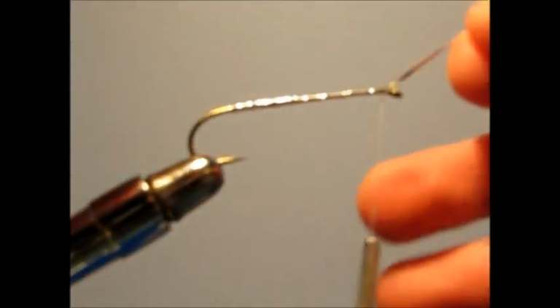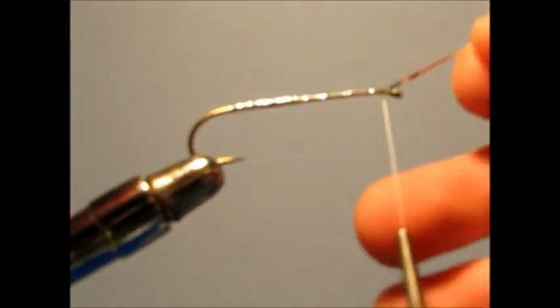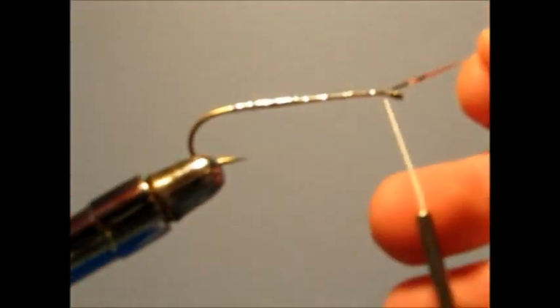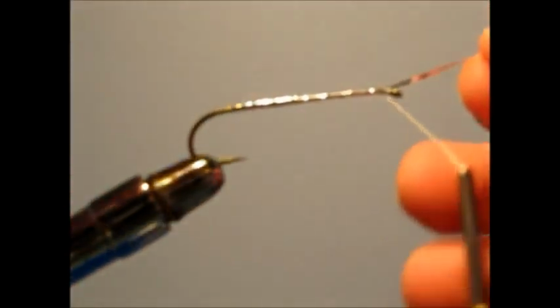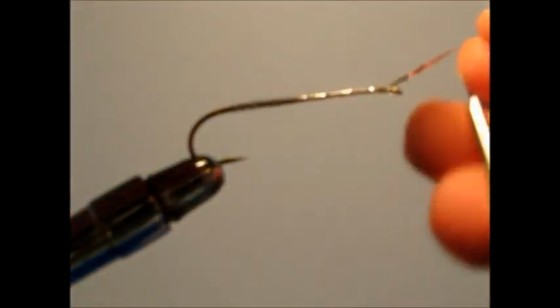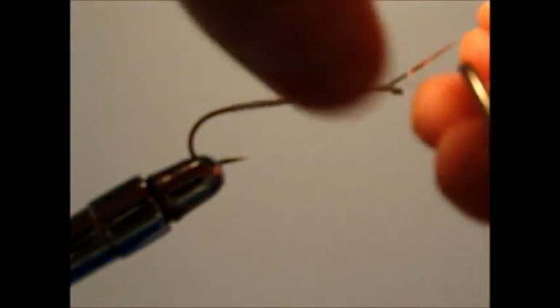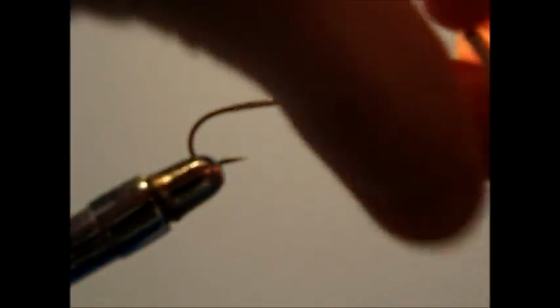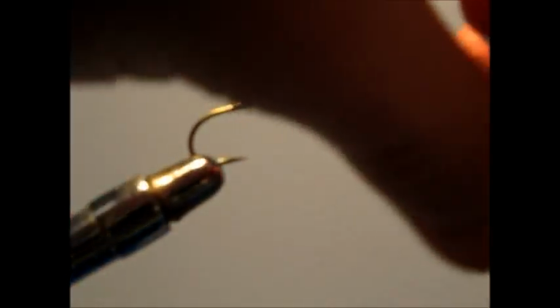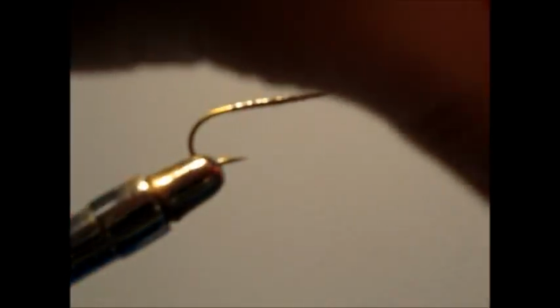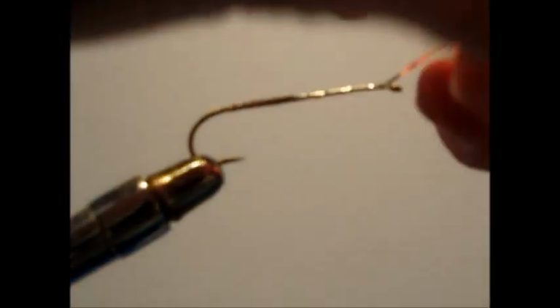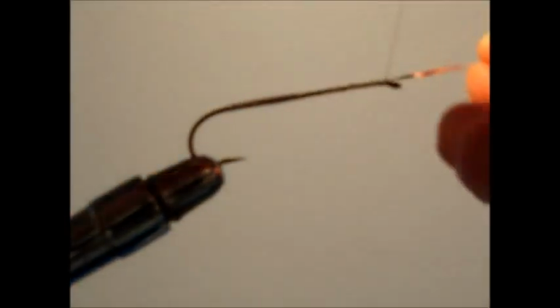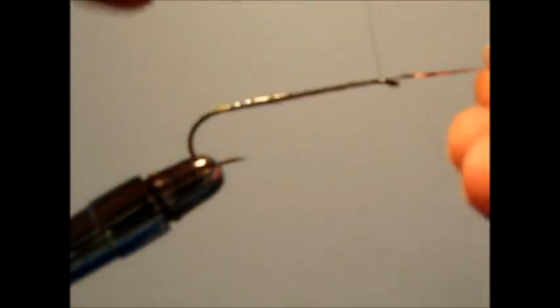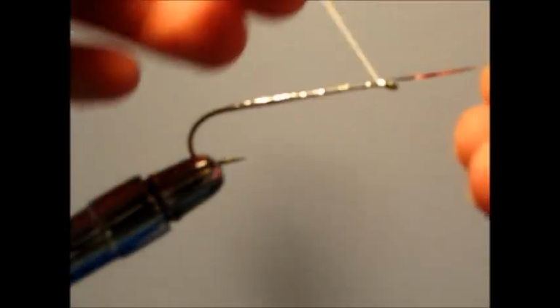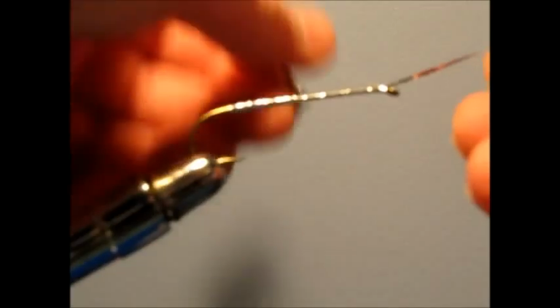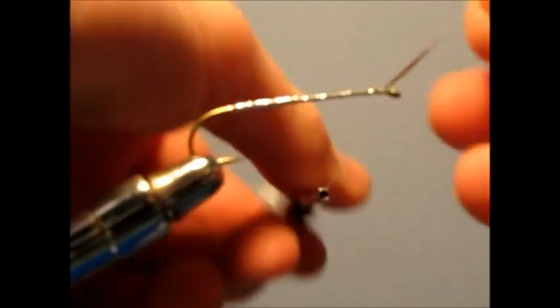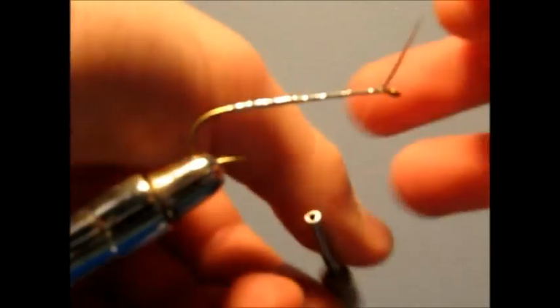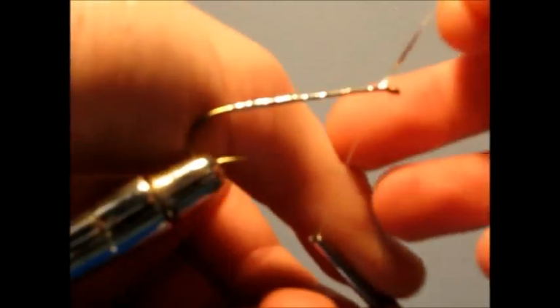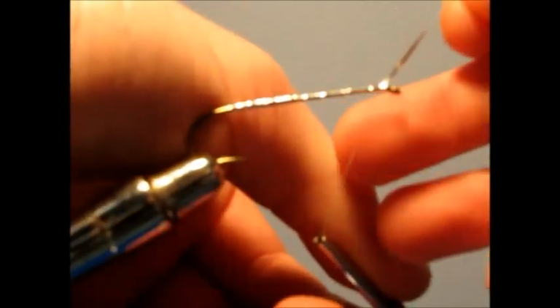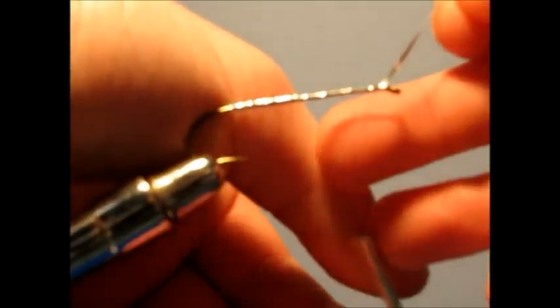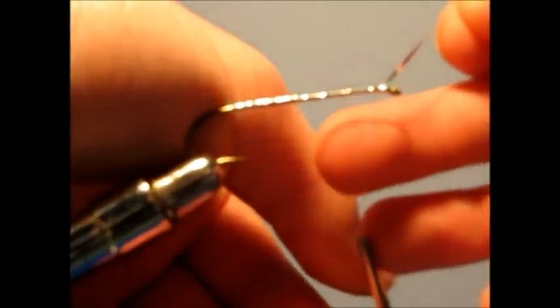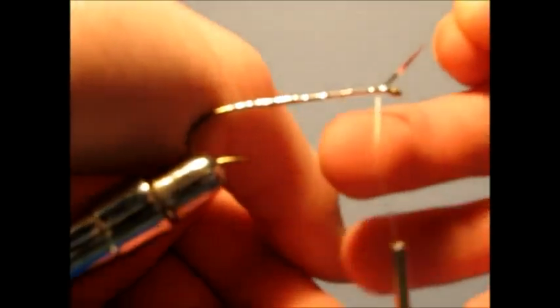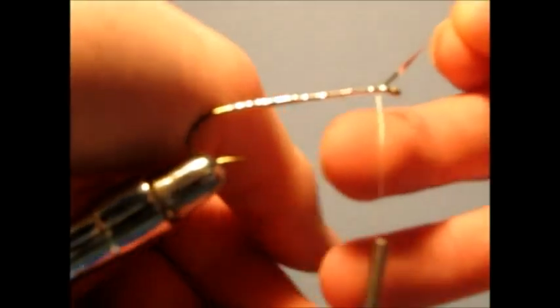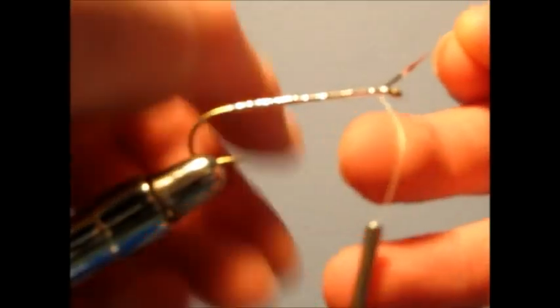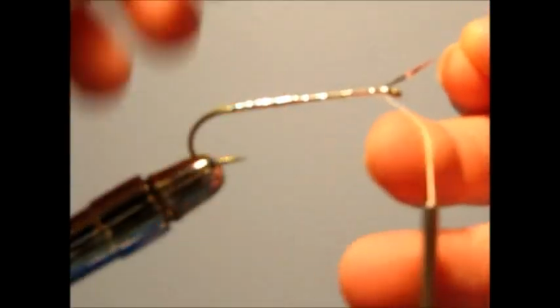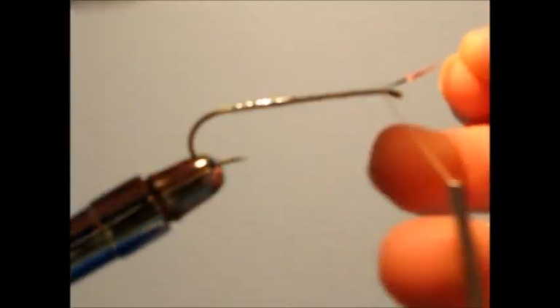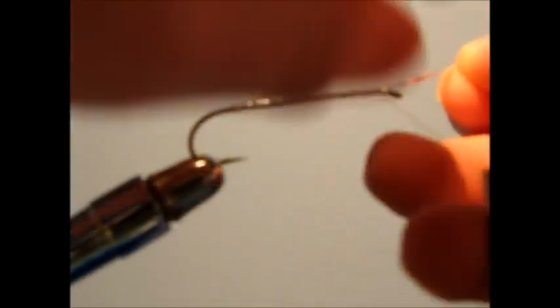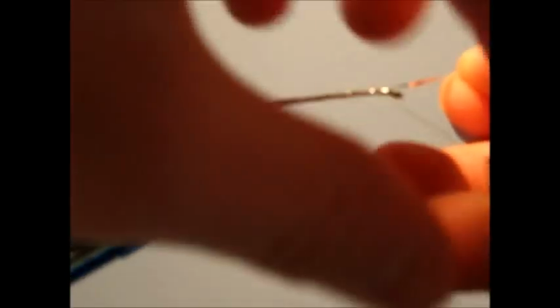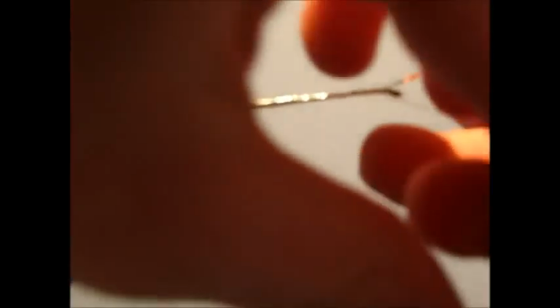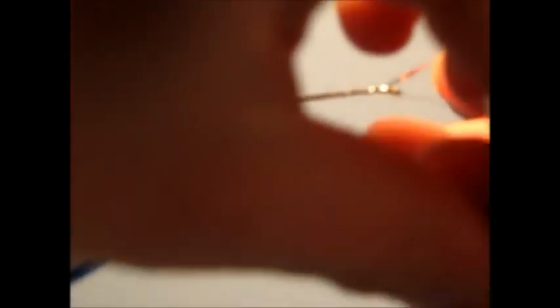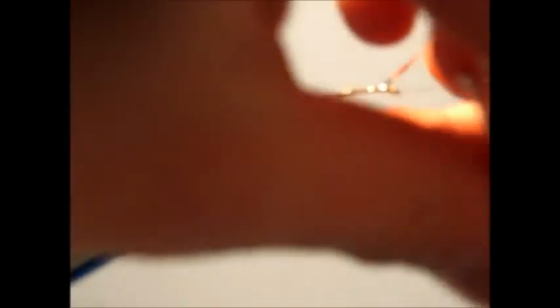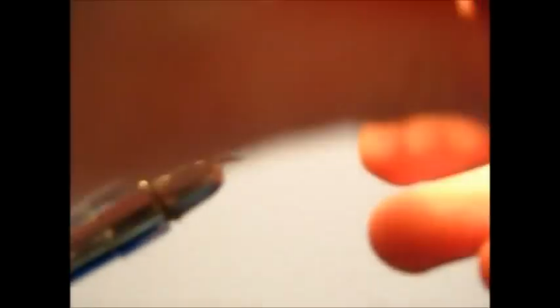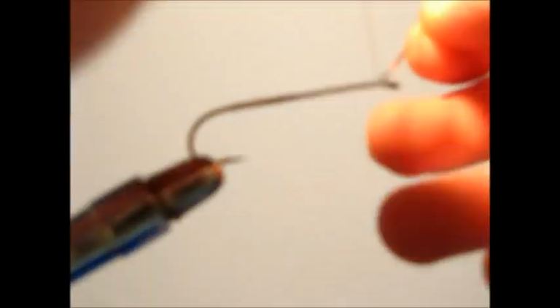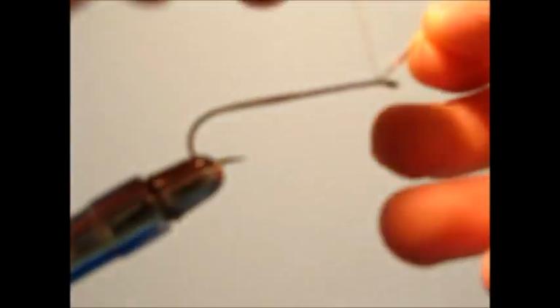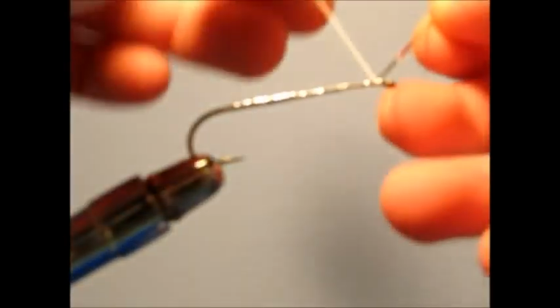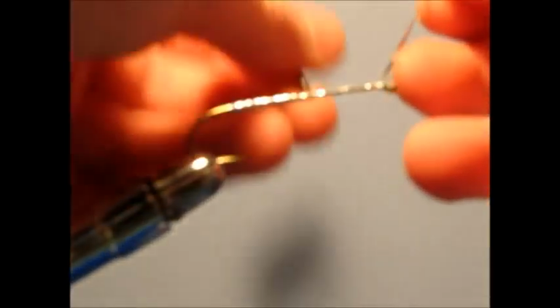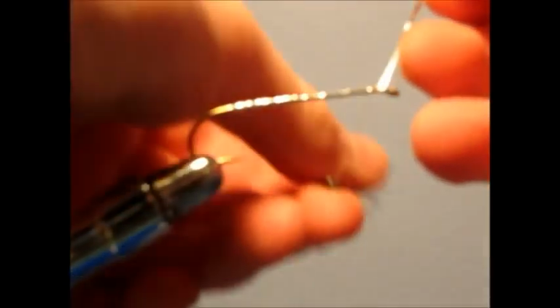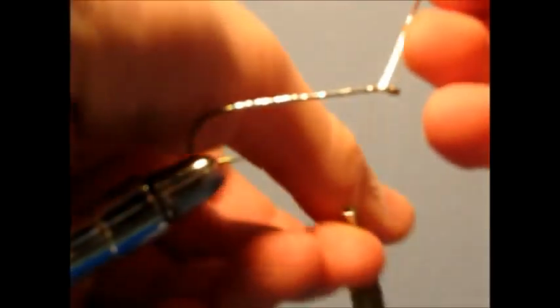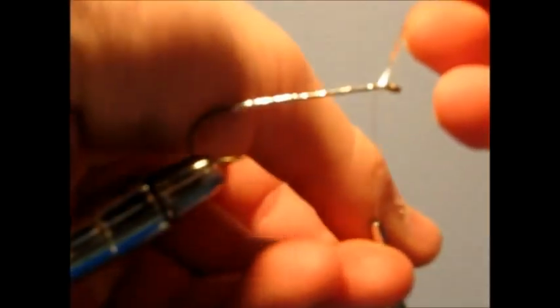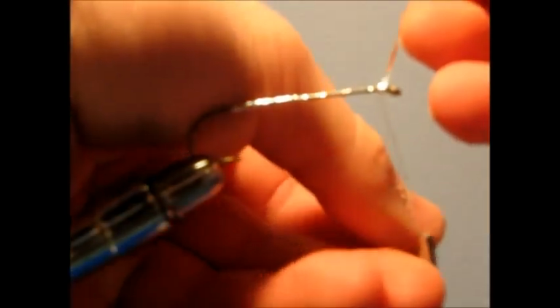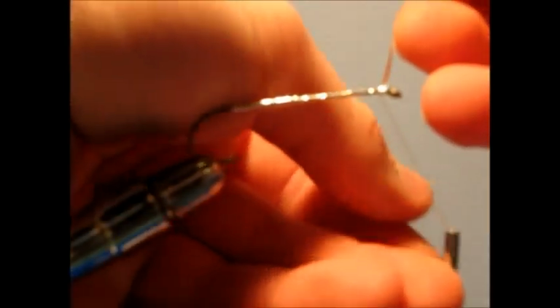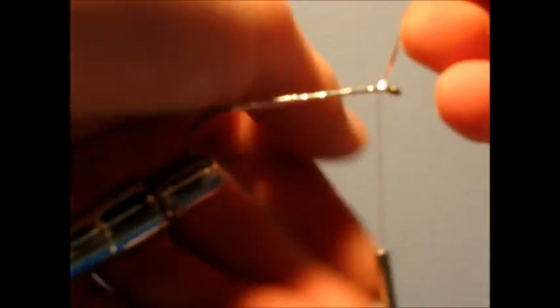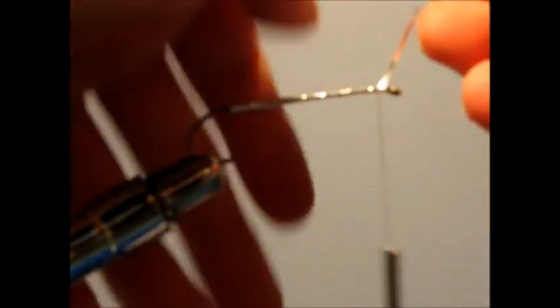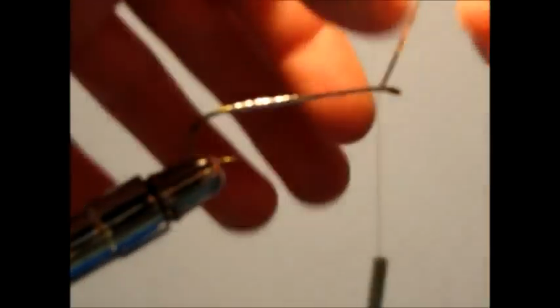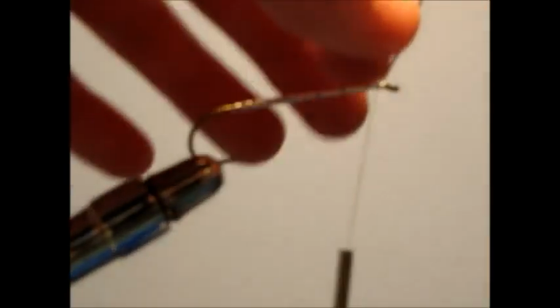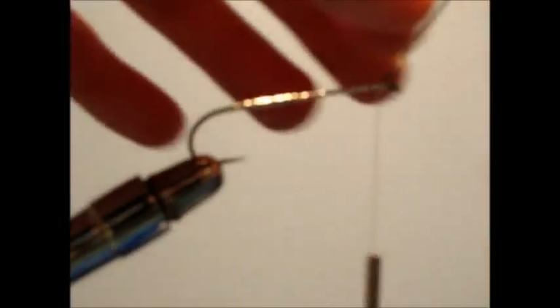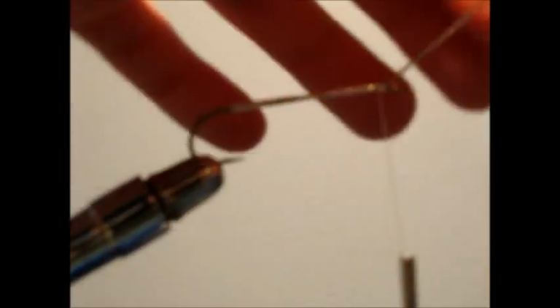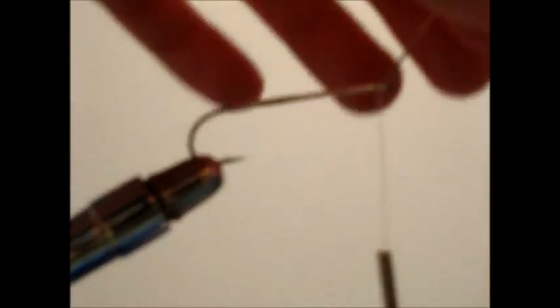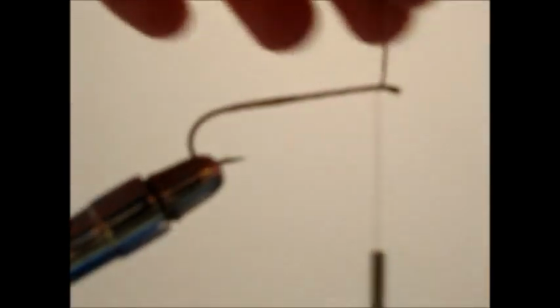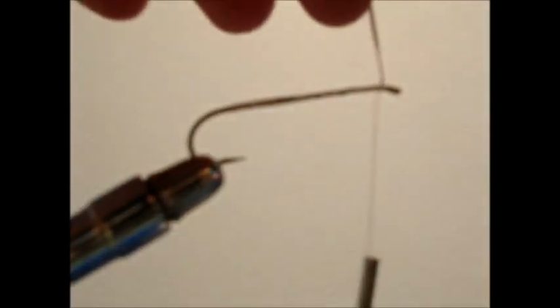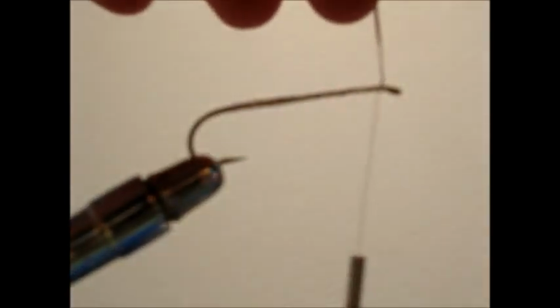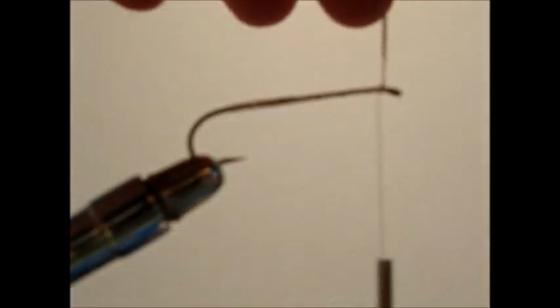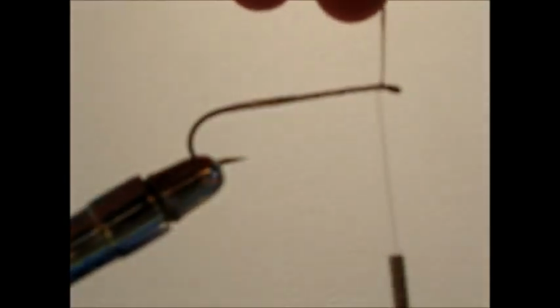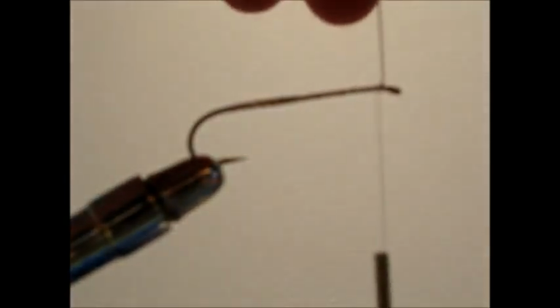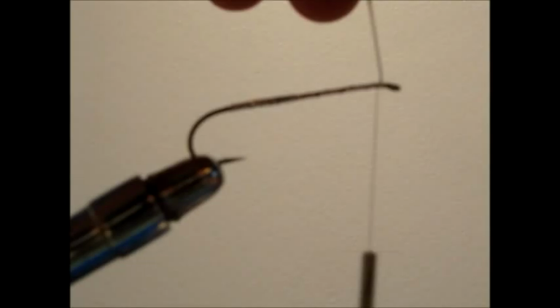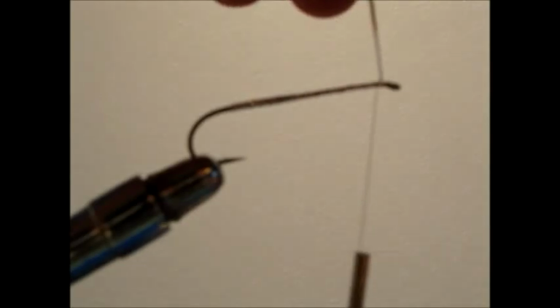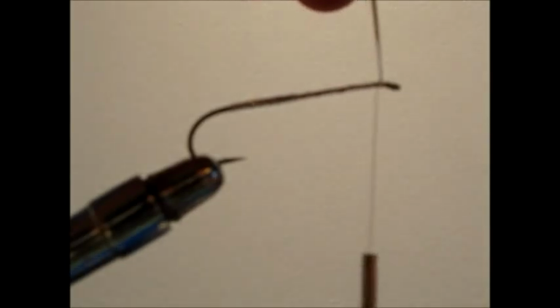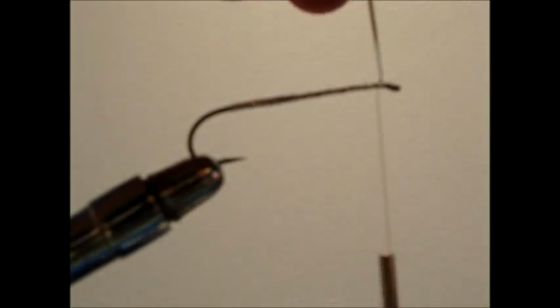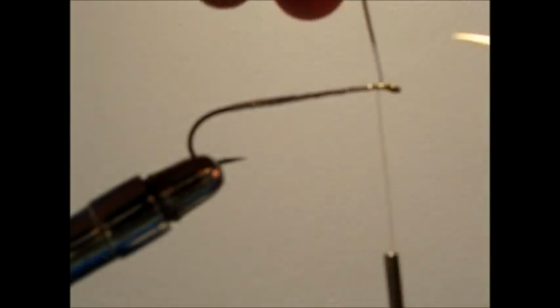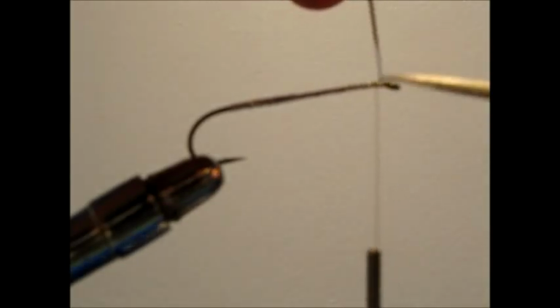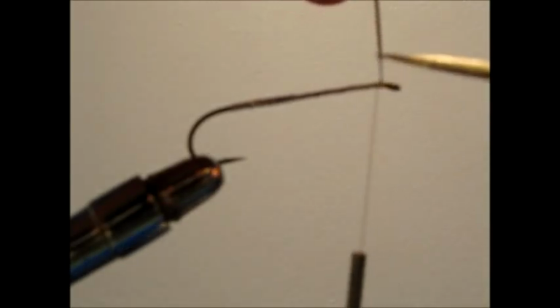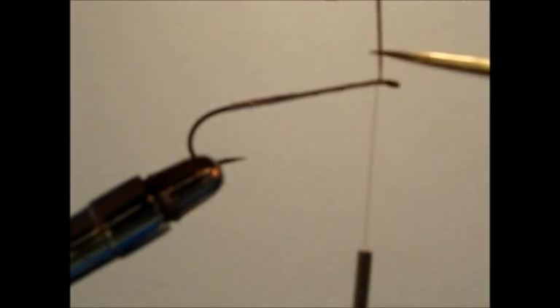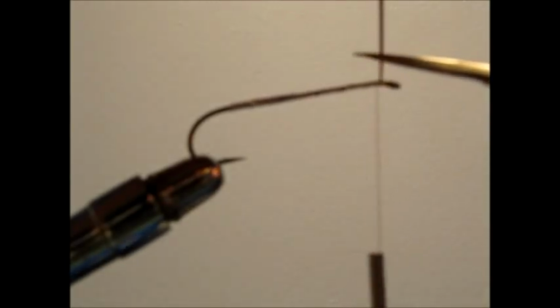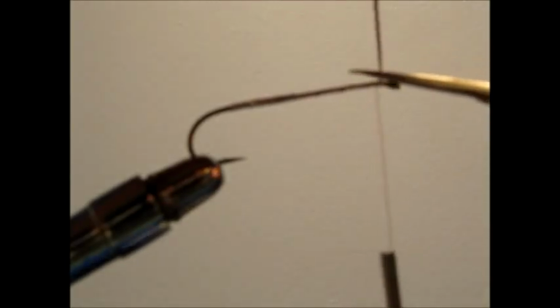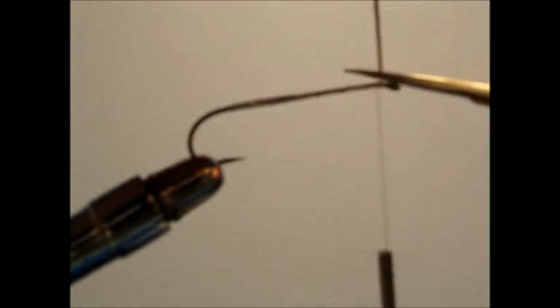Once you get to the front, just toss it over, tie it down, and just snip off the extra.